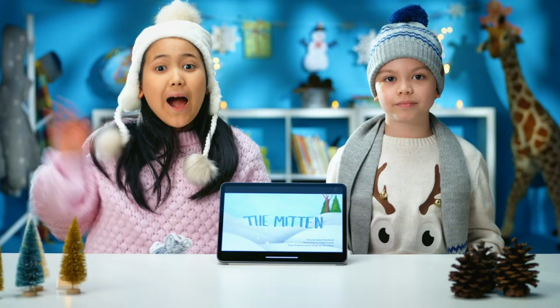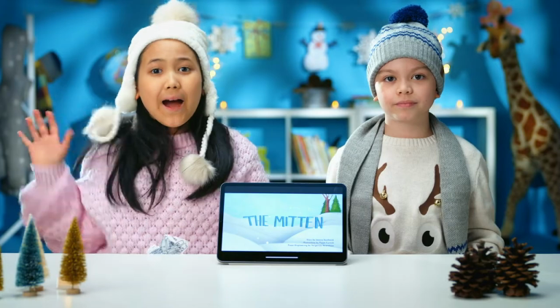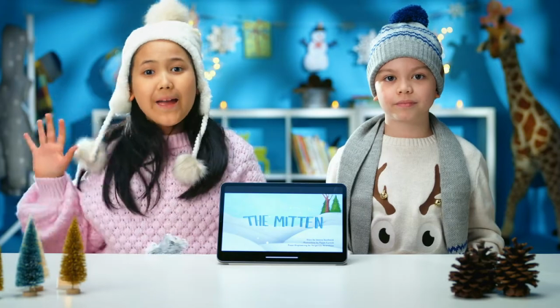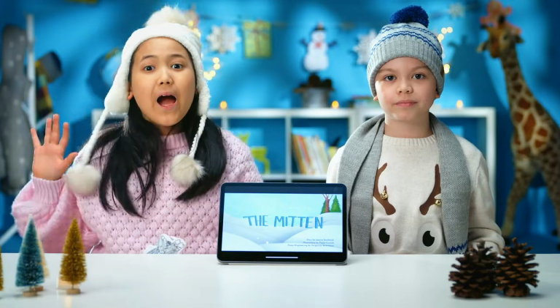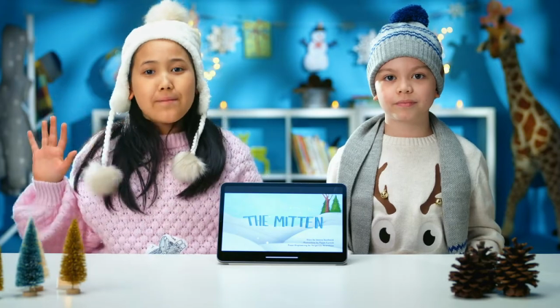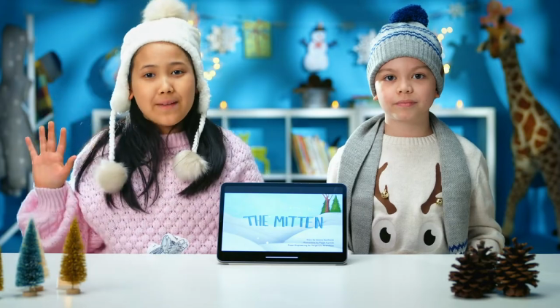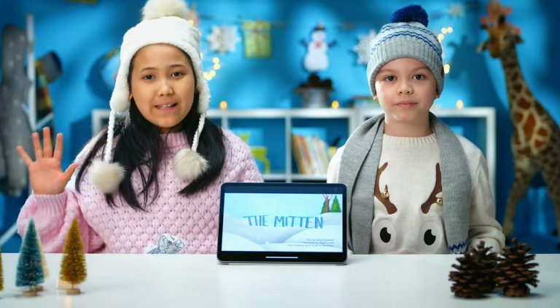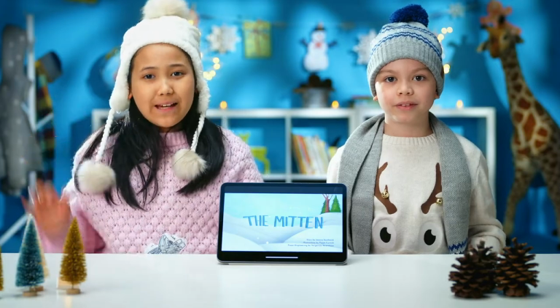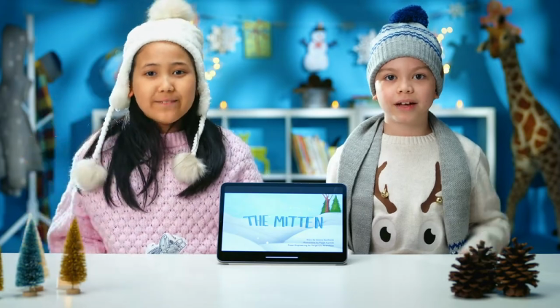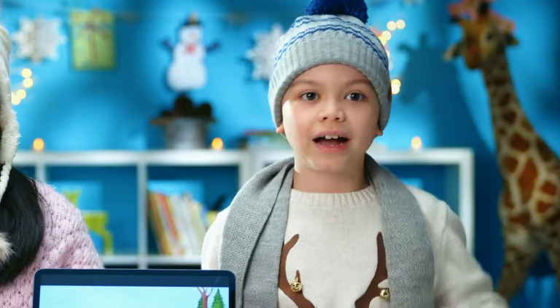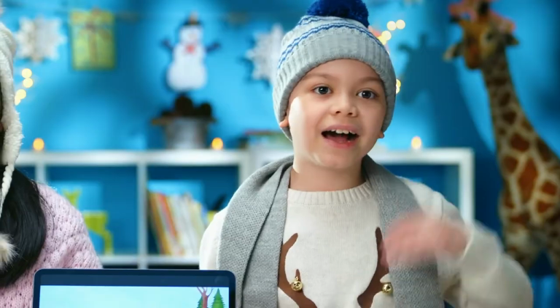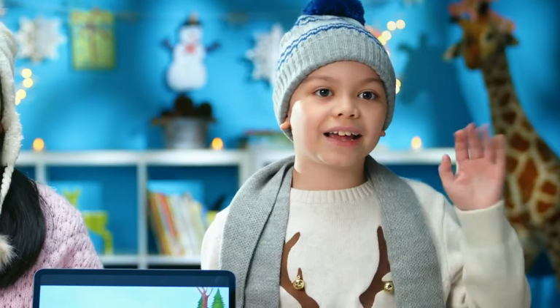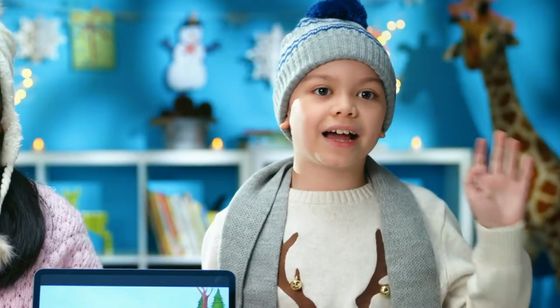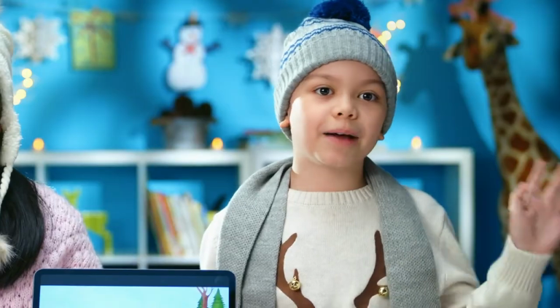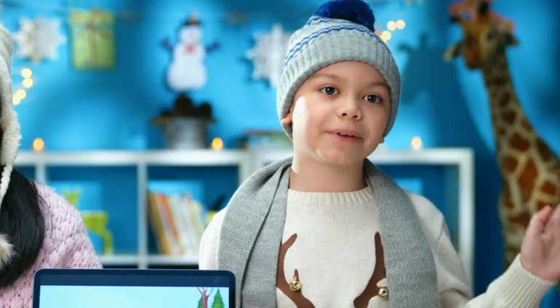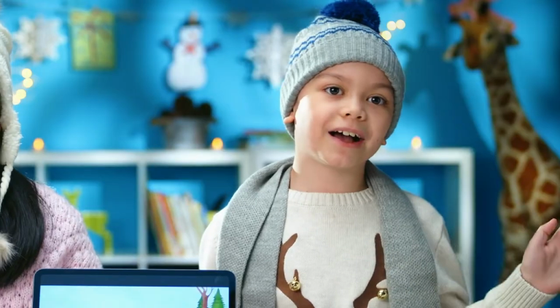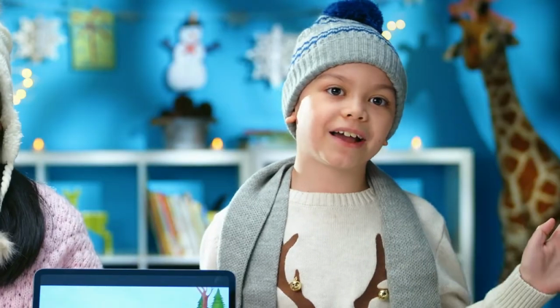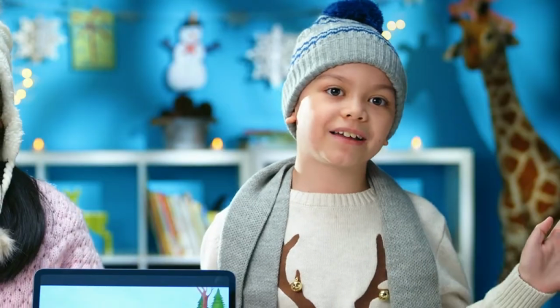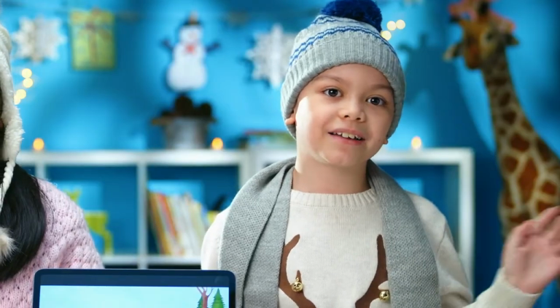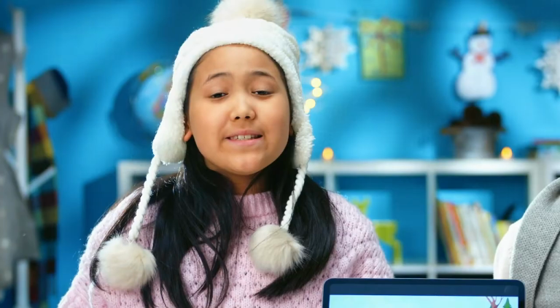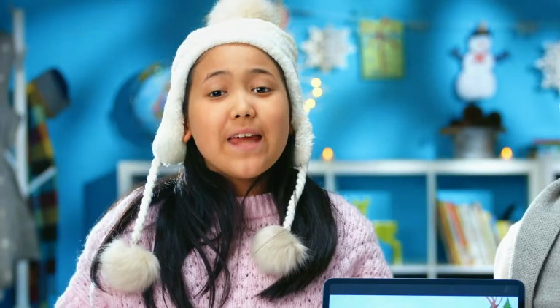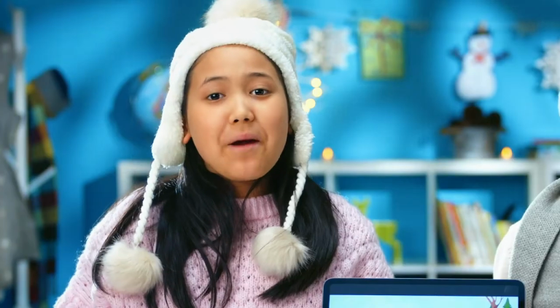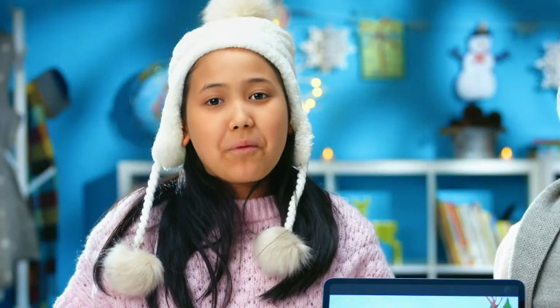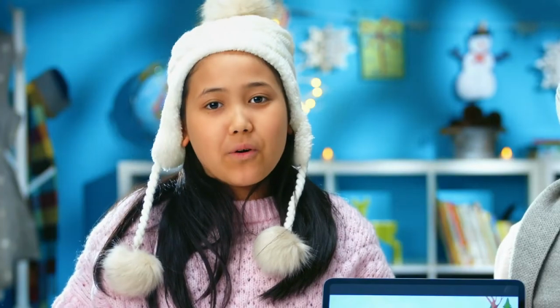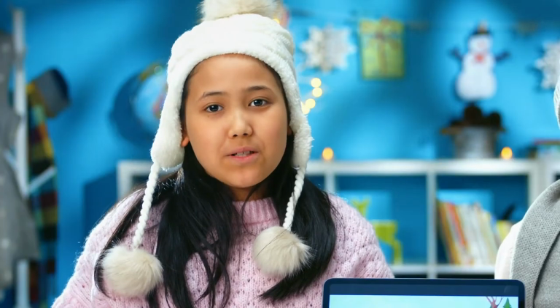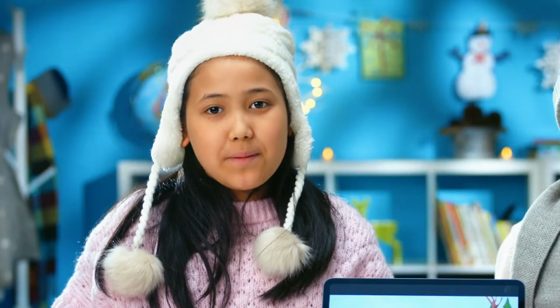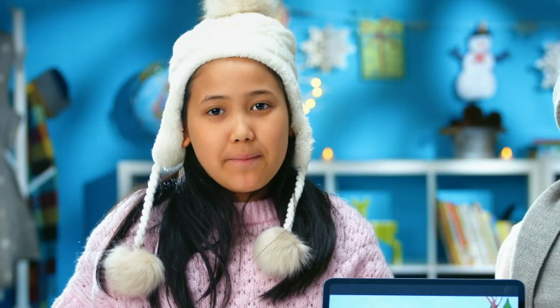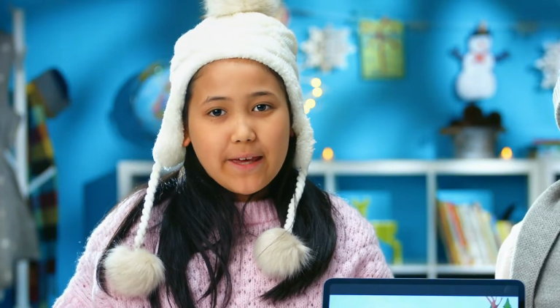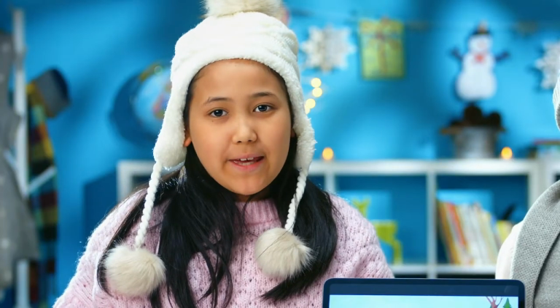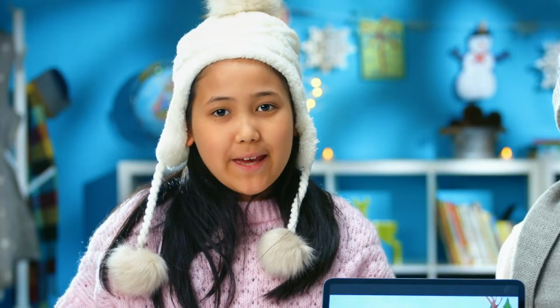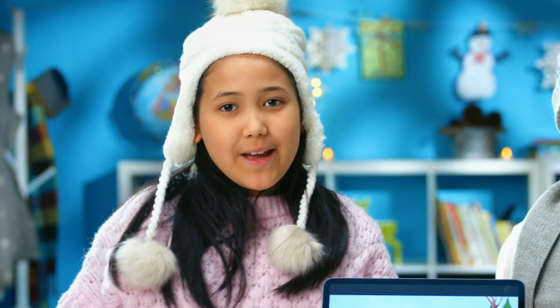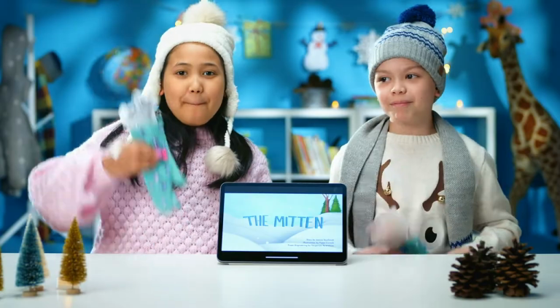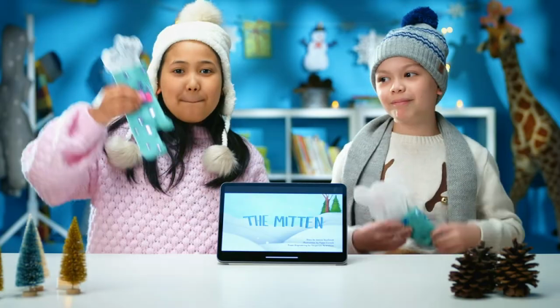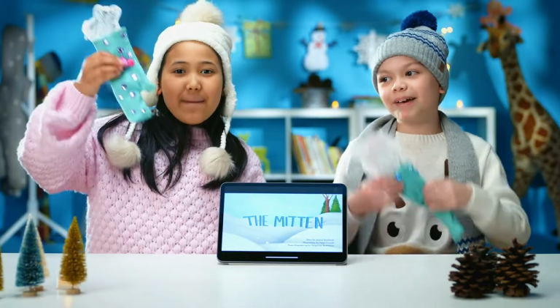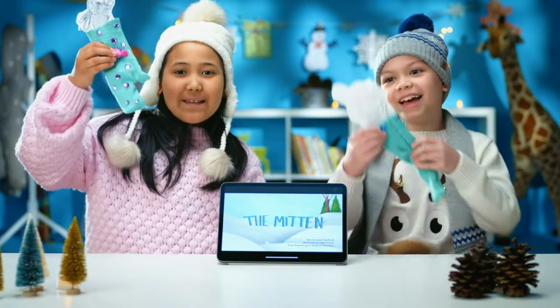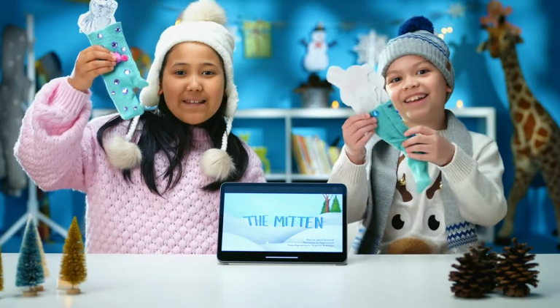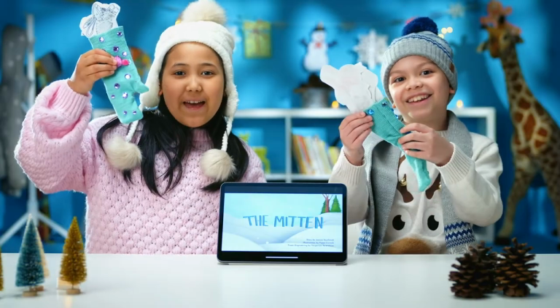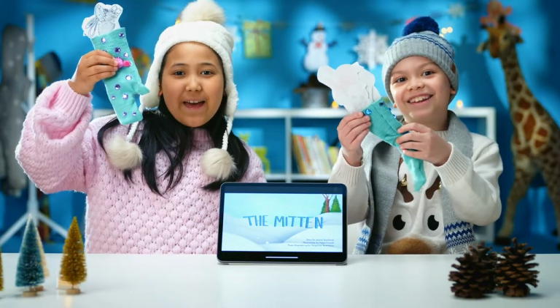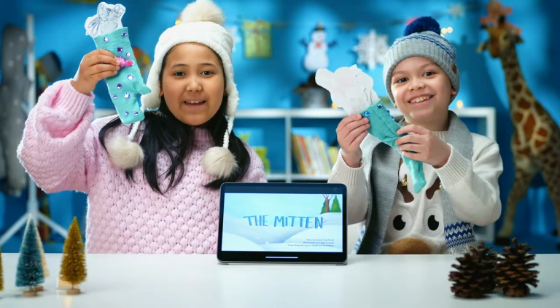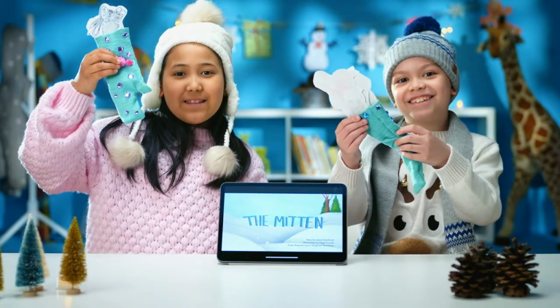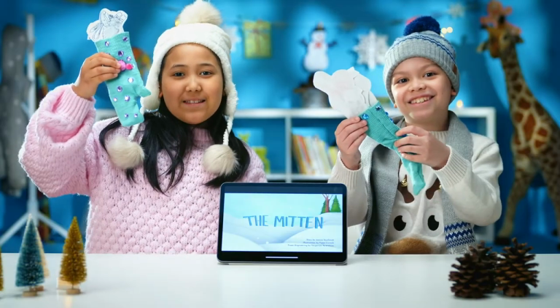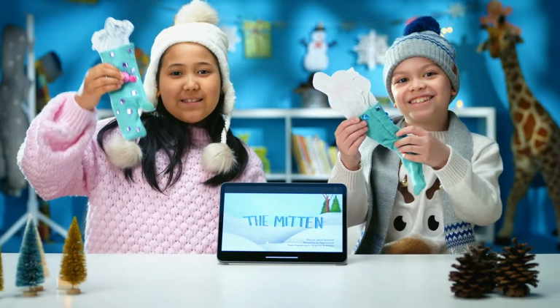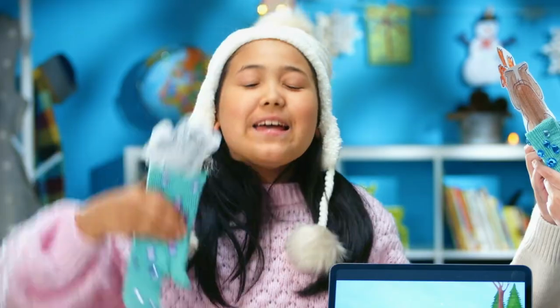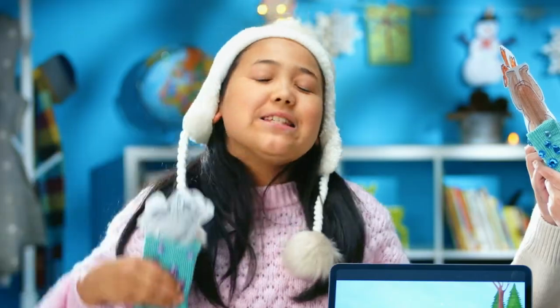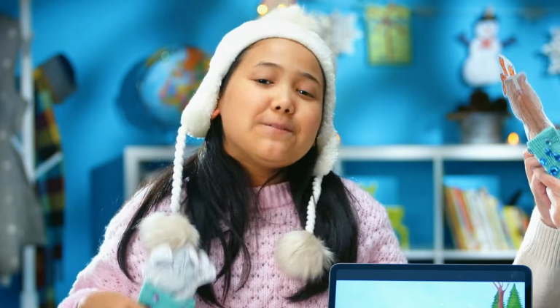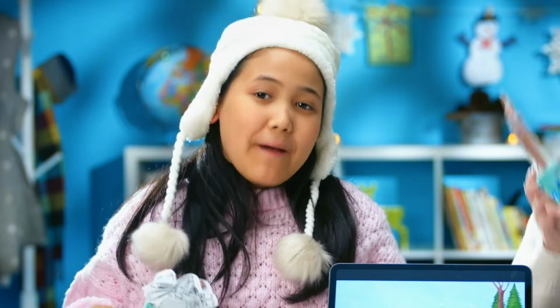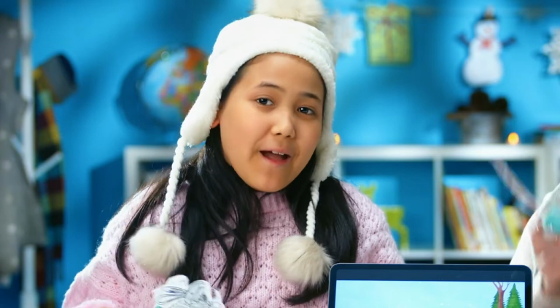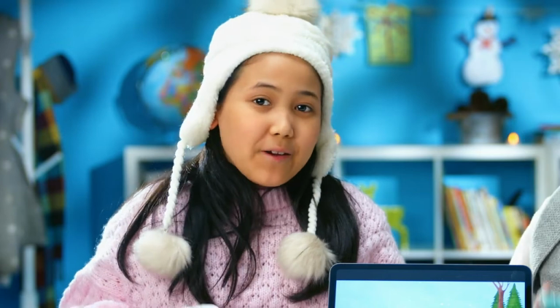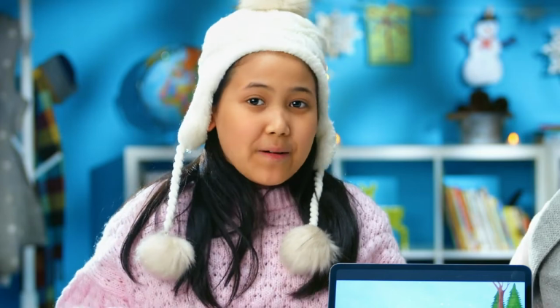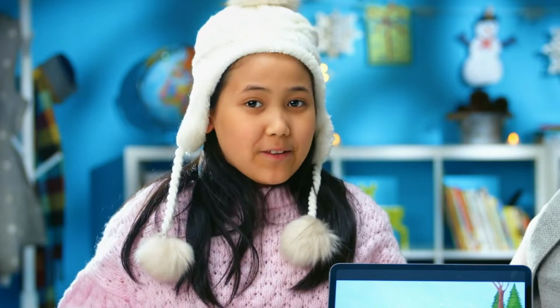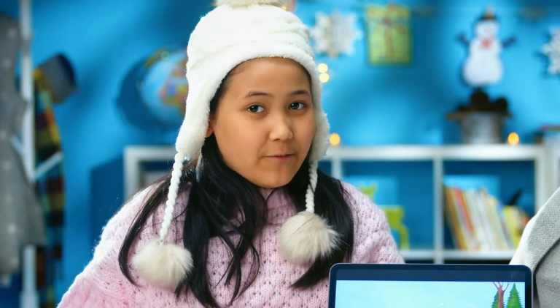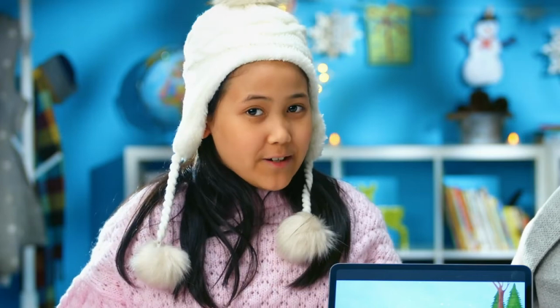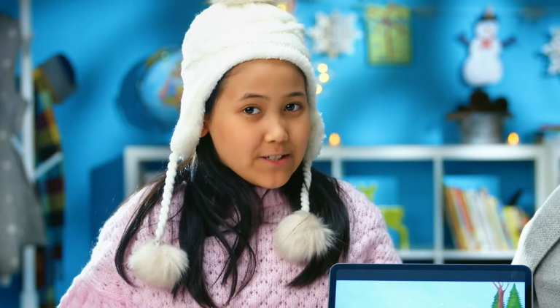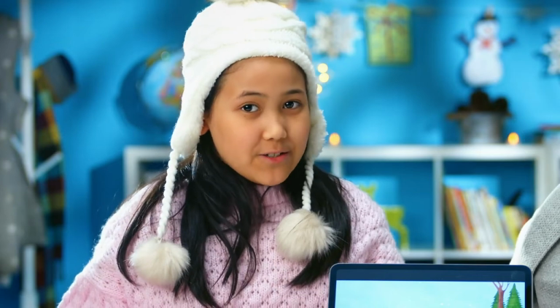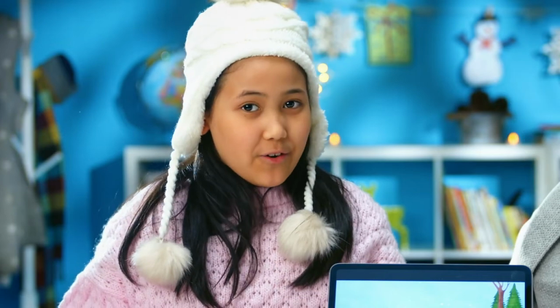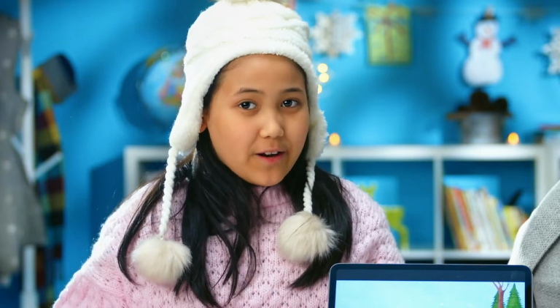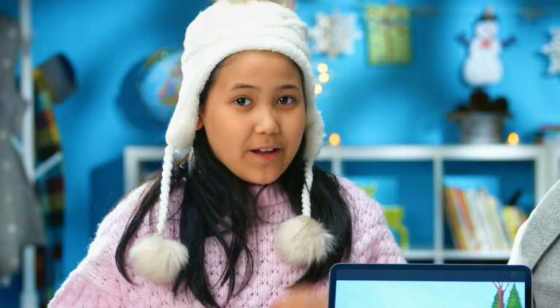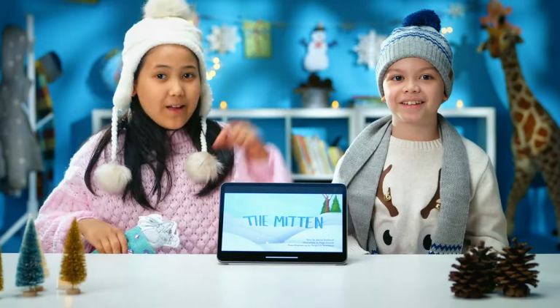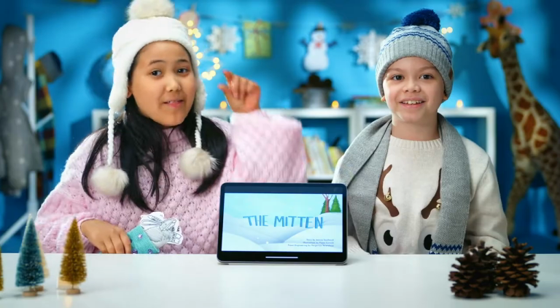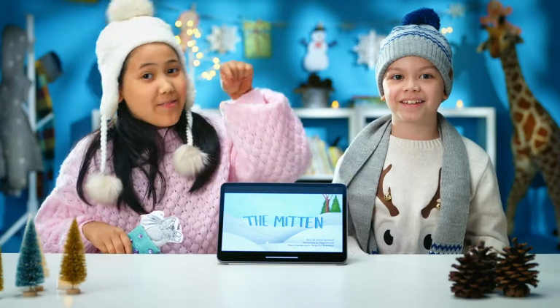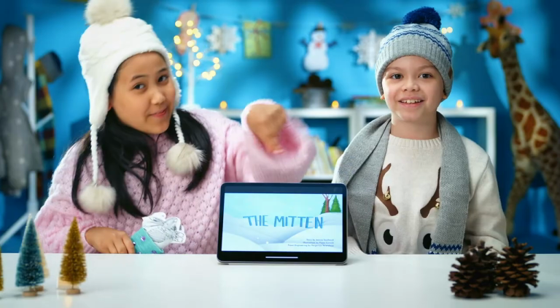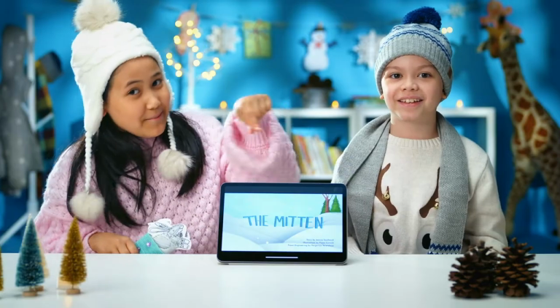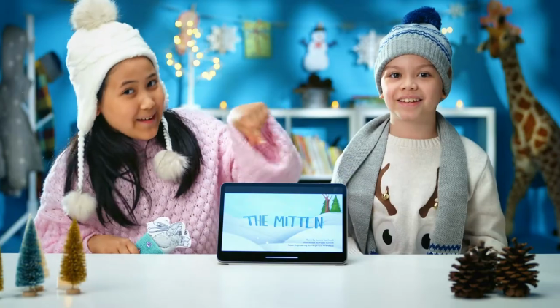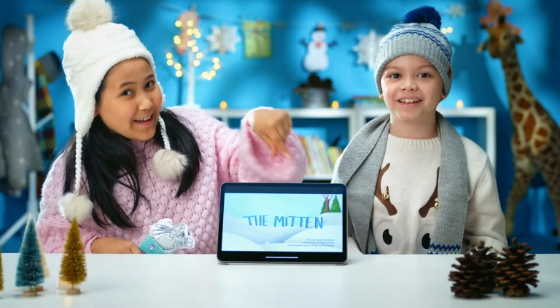Hi, I'm Mila. Hi, I'm Kai. Today we're going to be making mittens, inspired by the book's story, The Mitten.